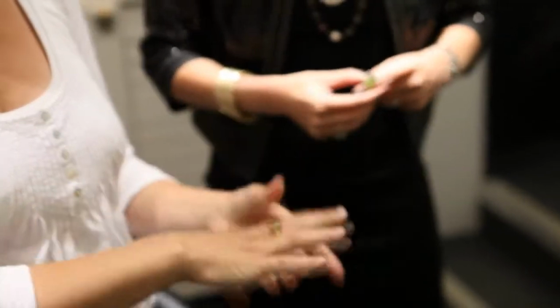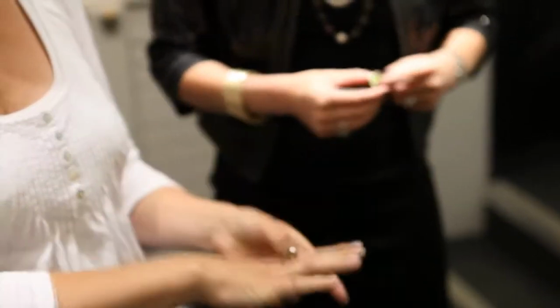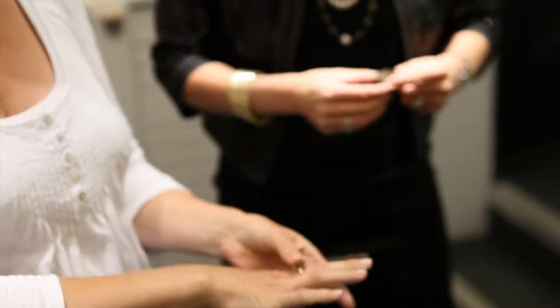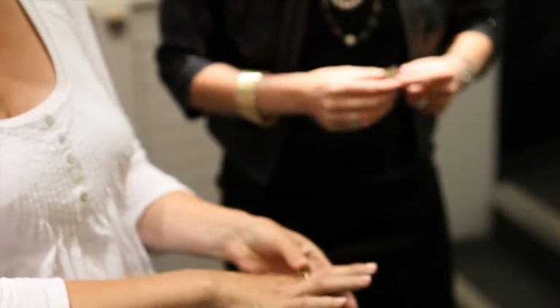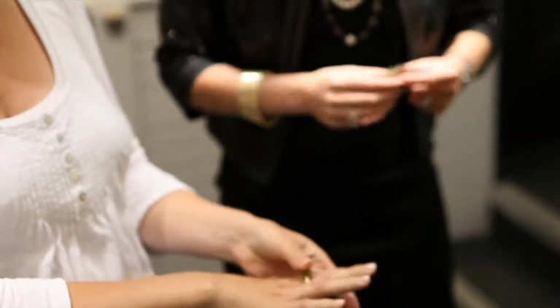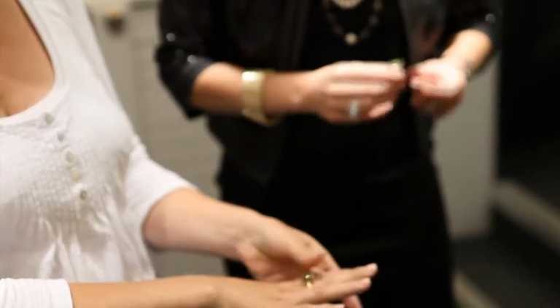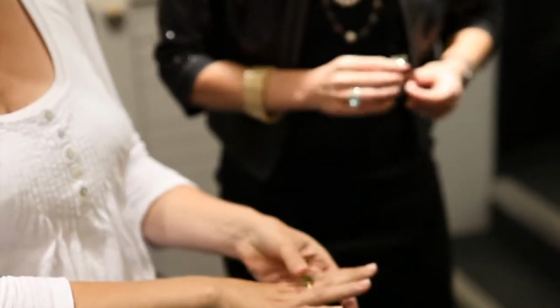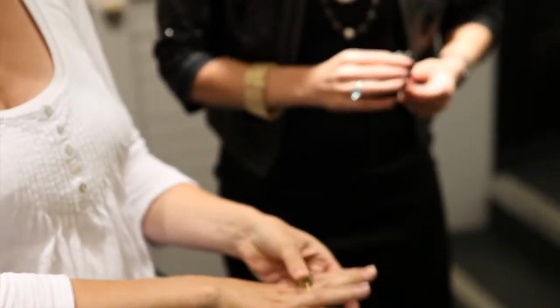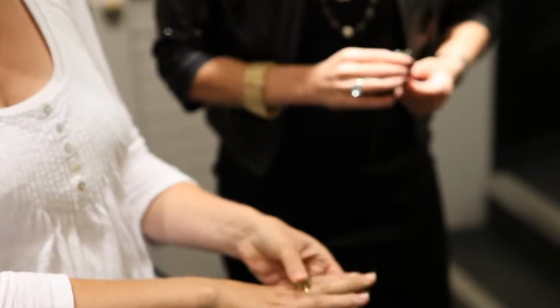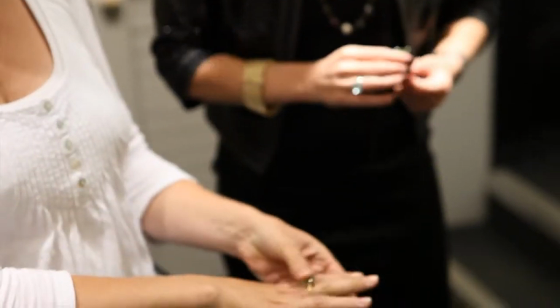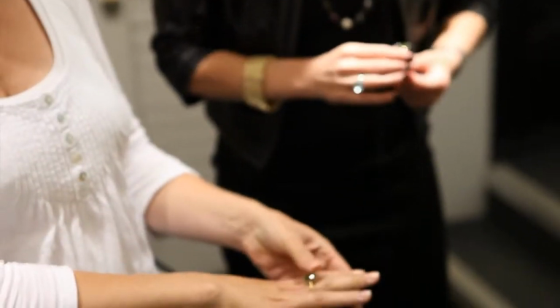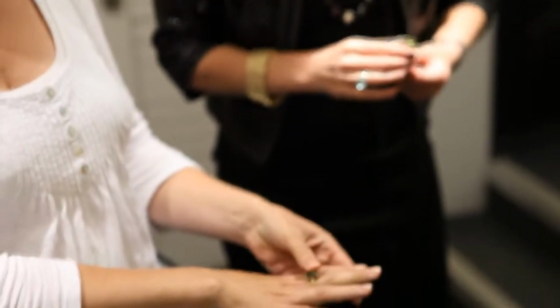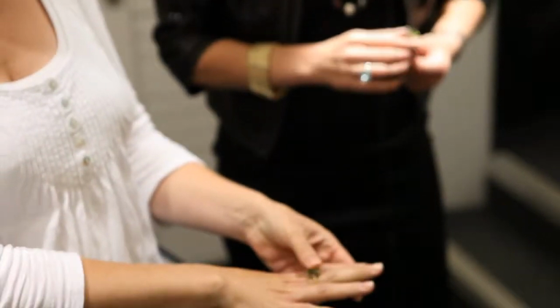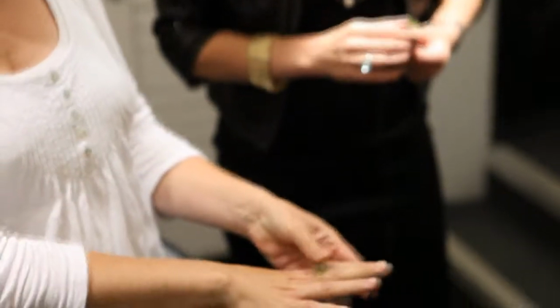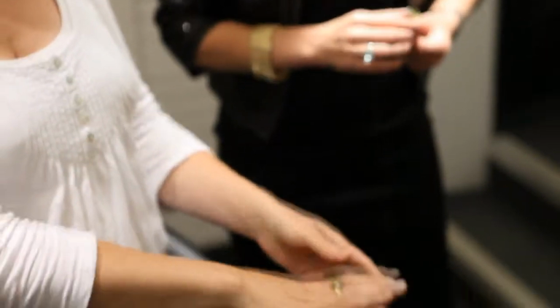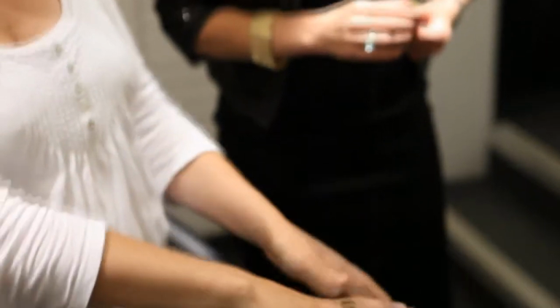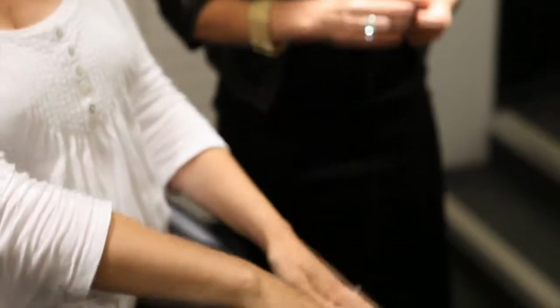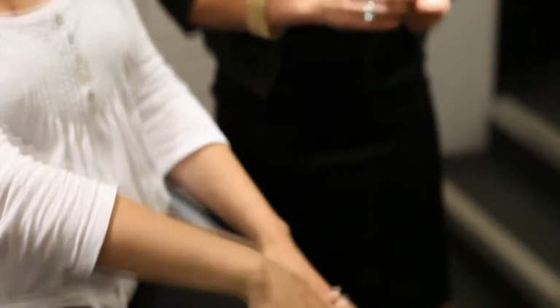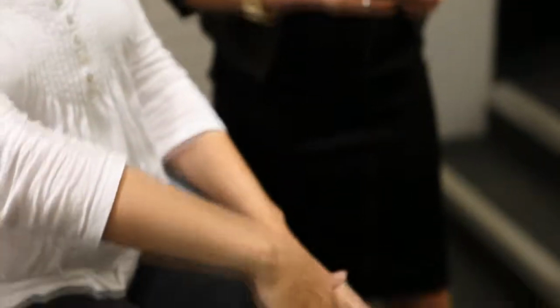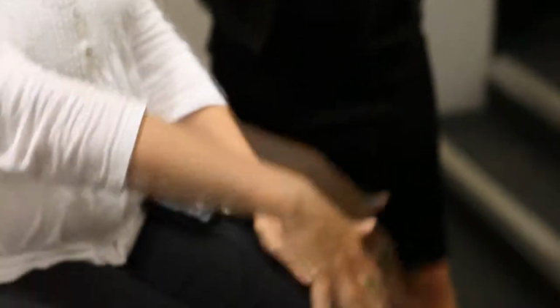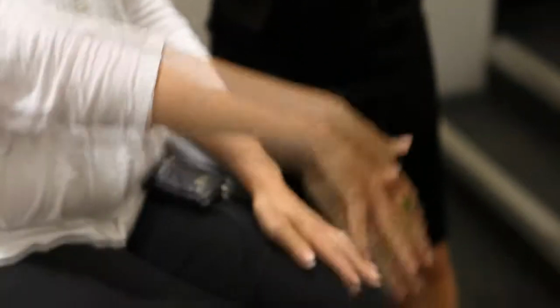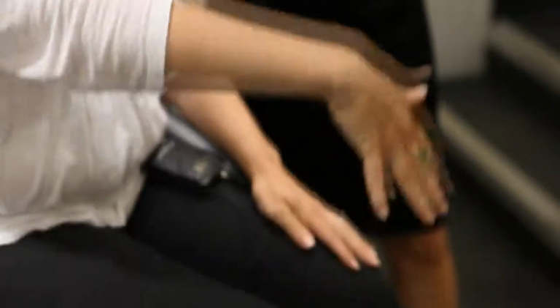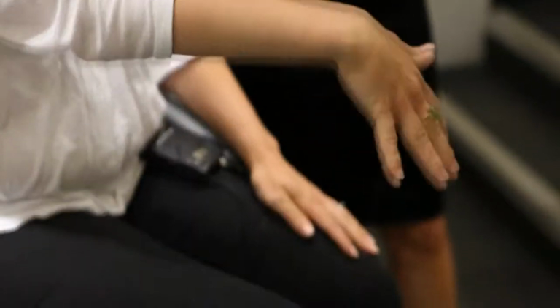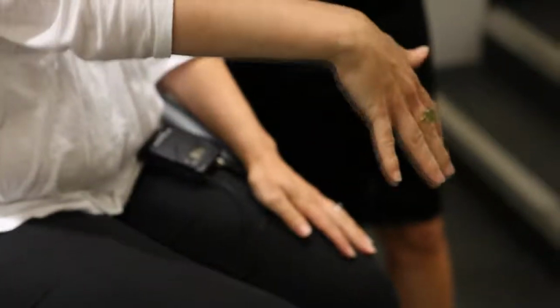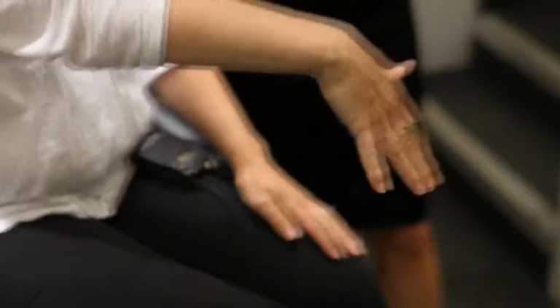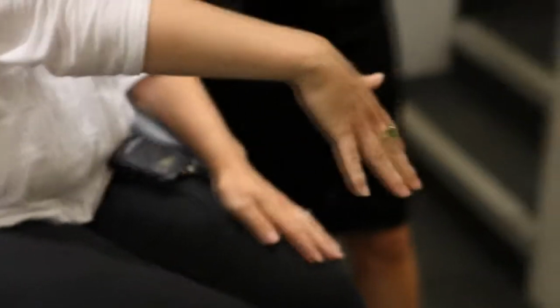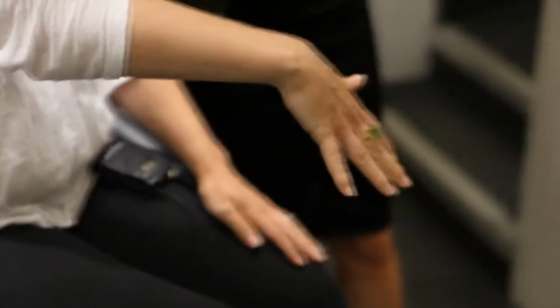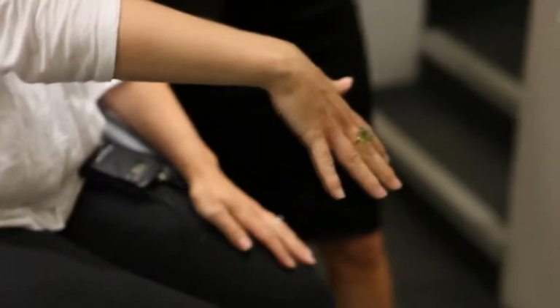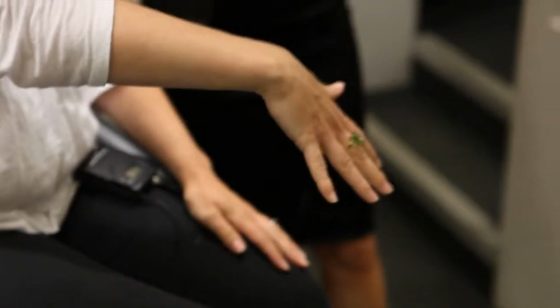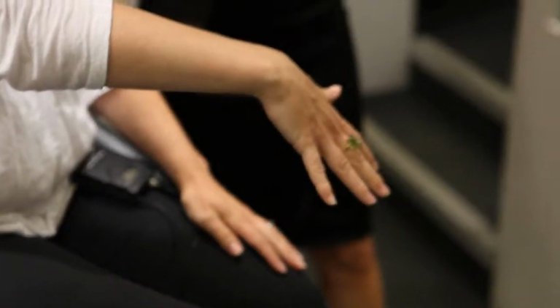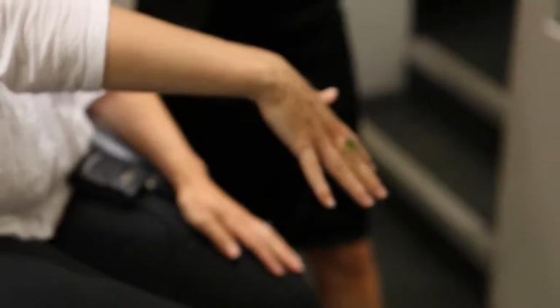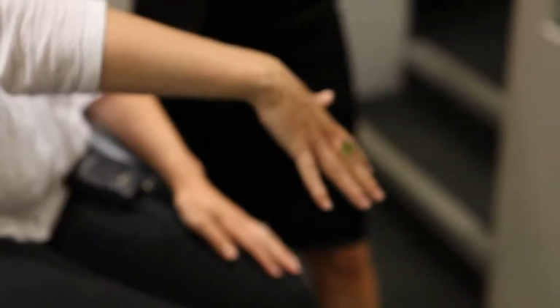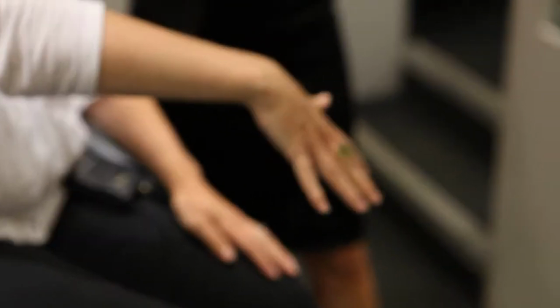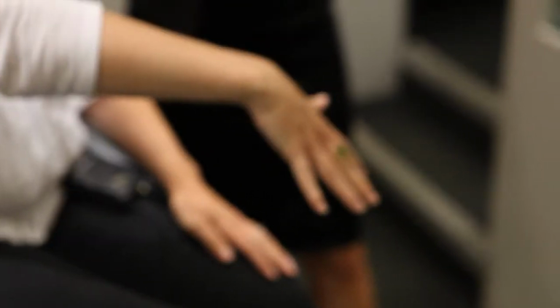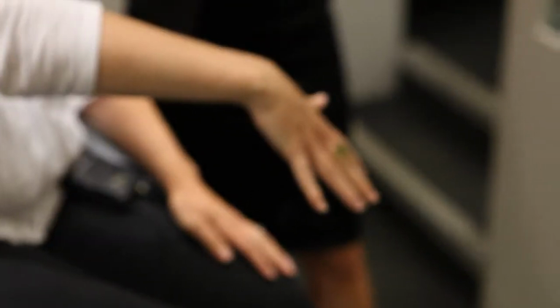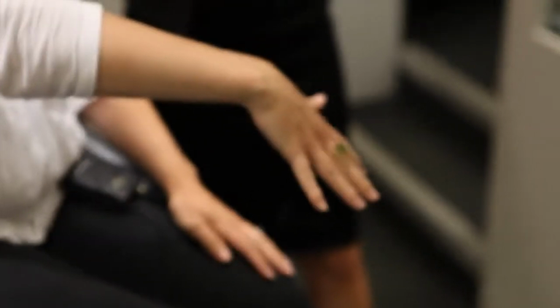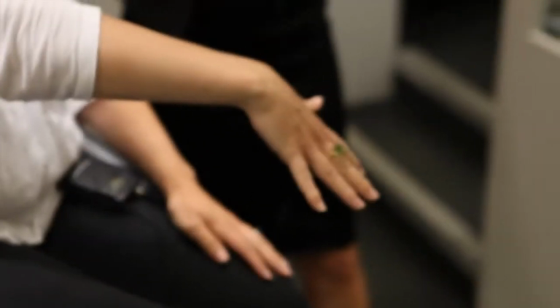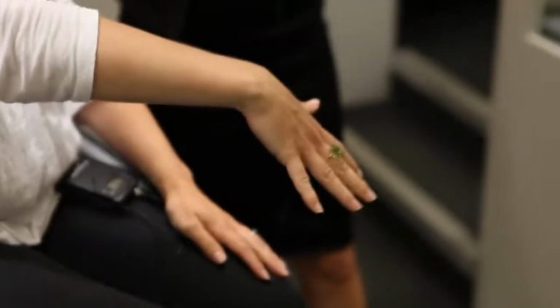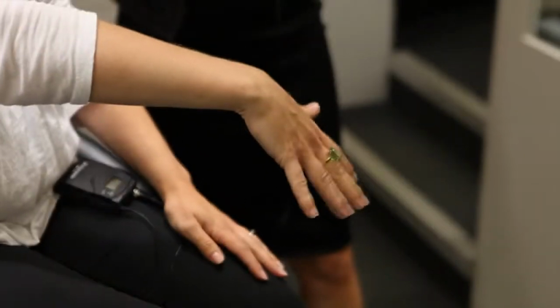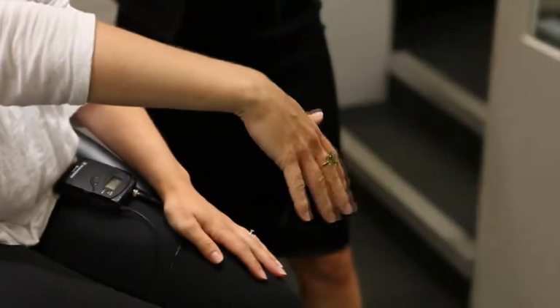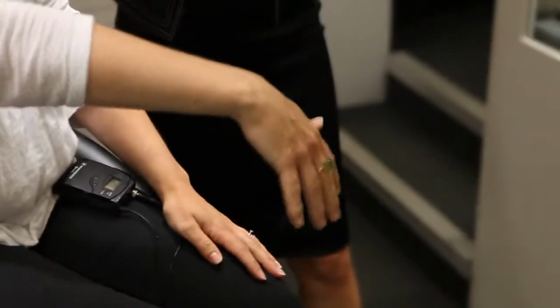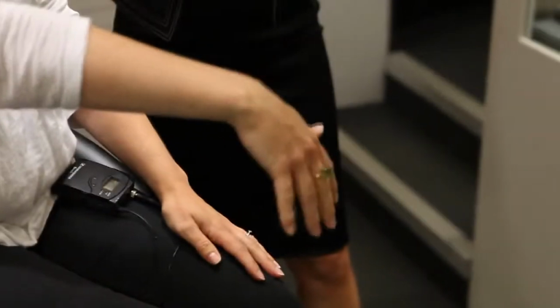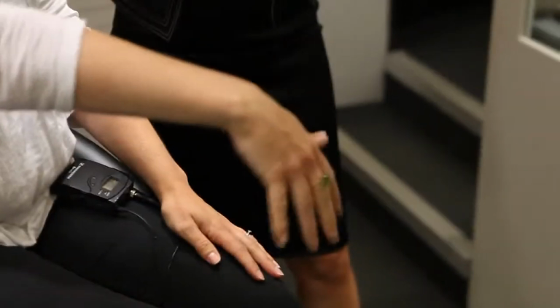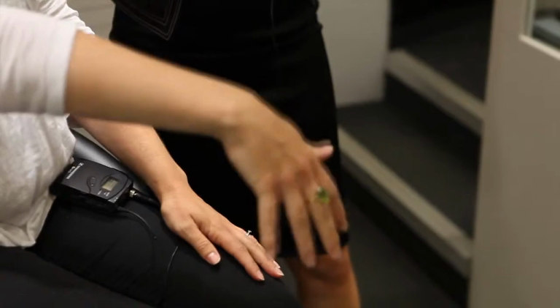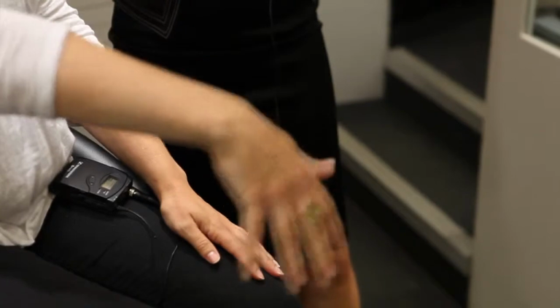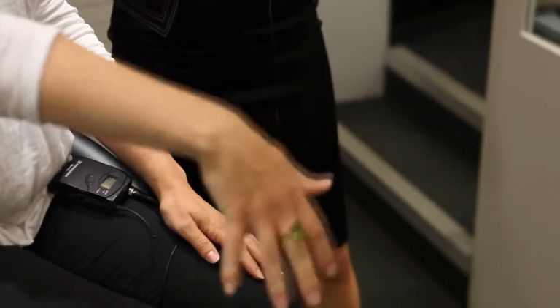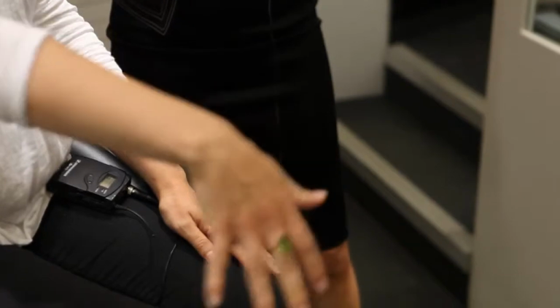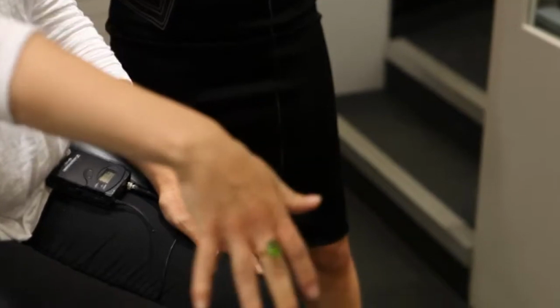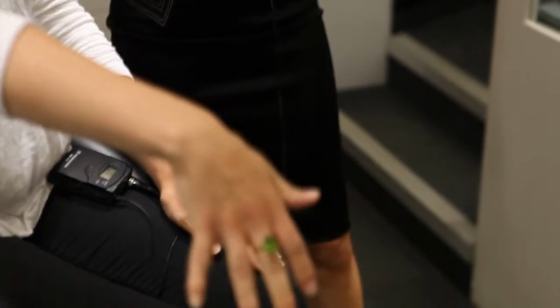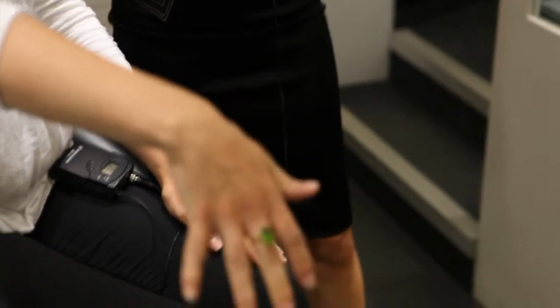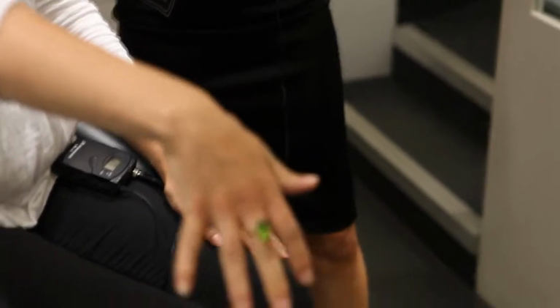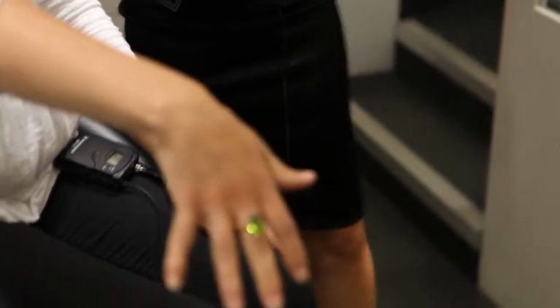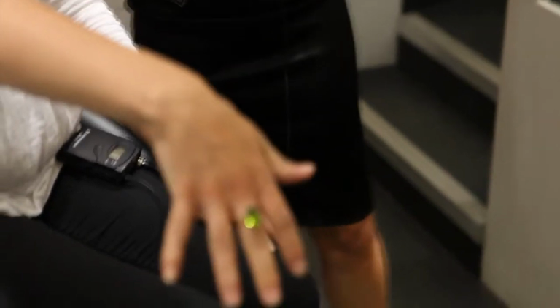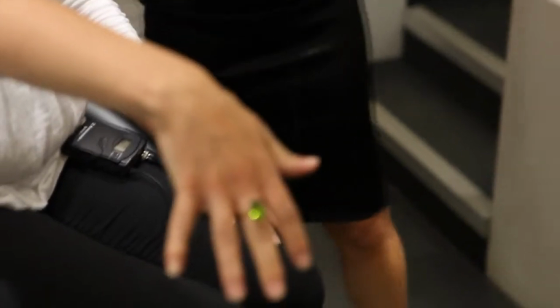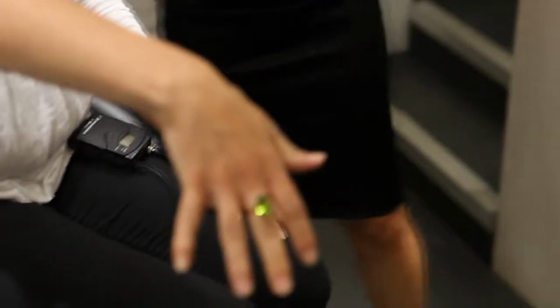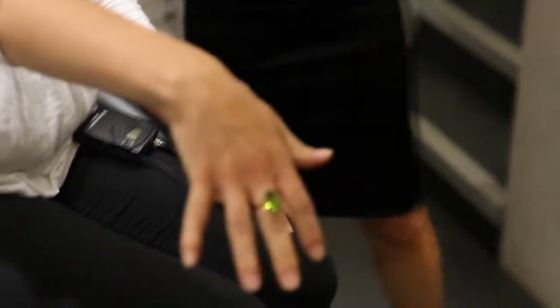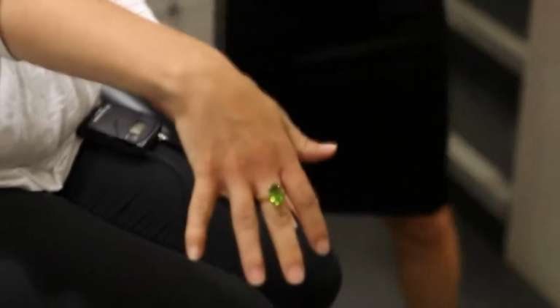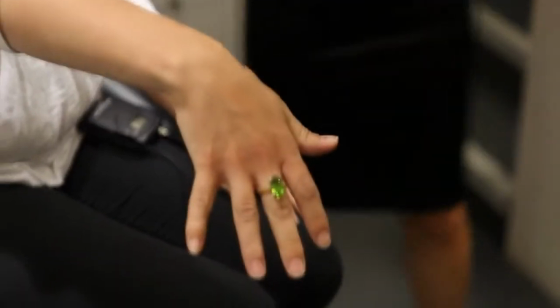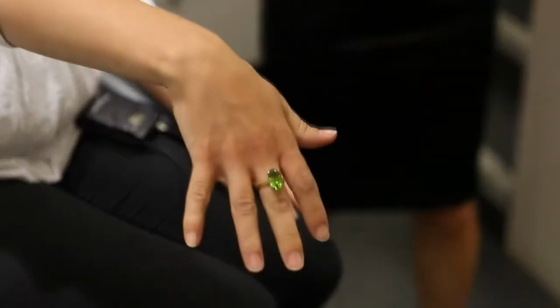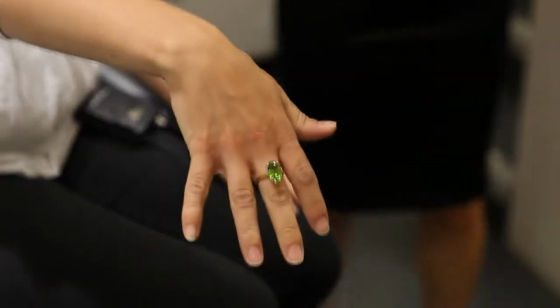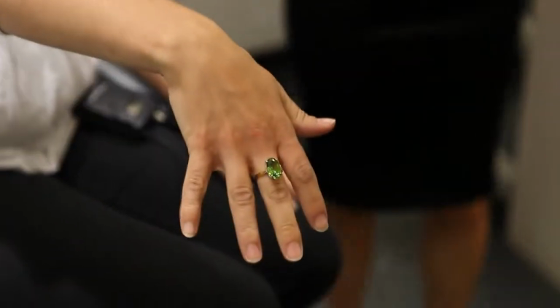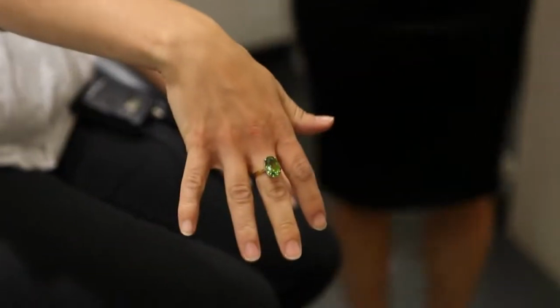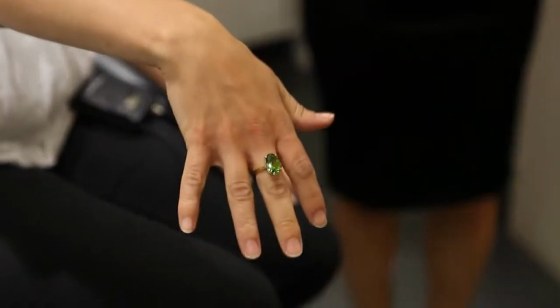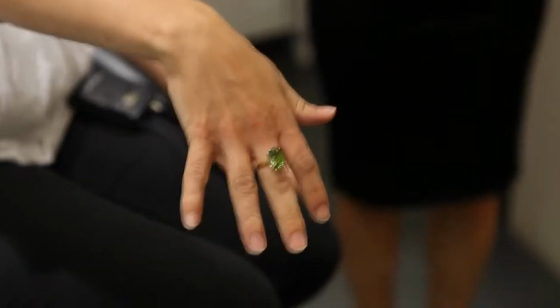This is a reasonable size ring but it looks really pretty.